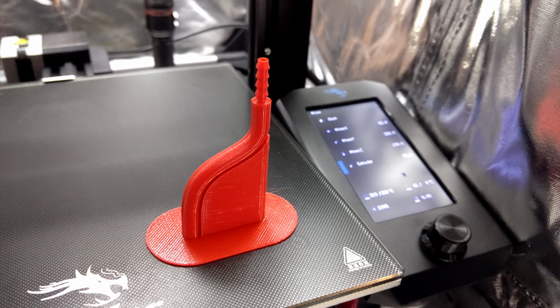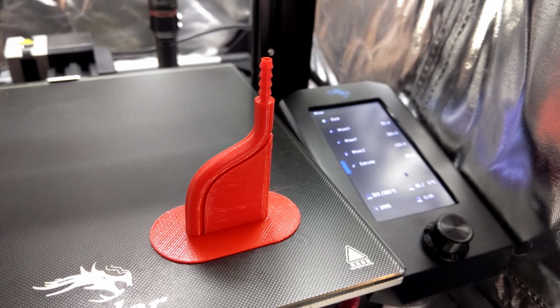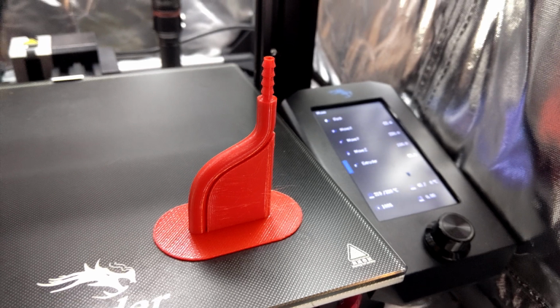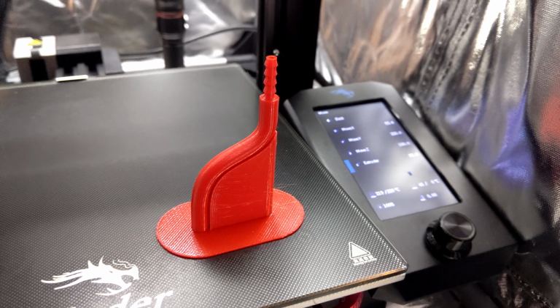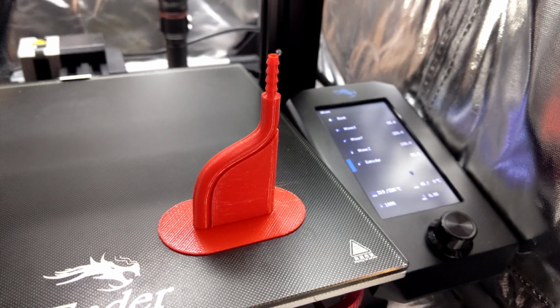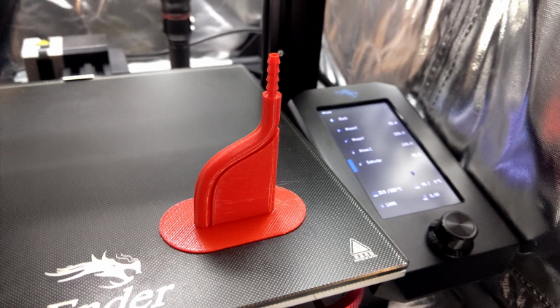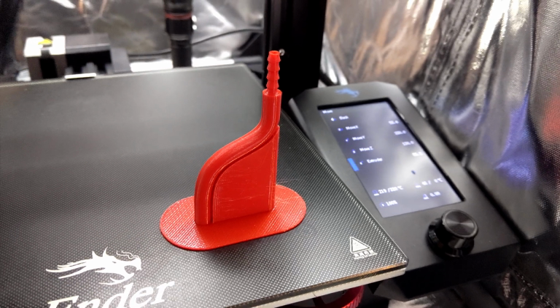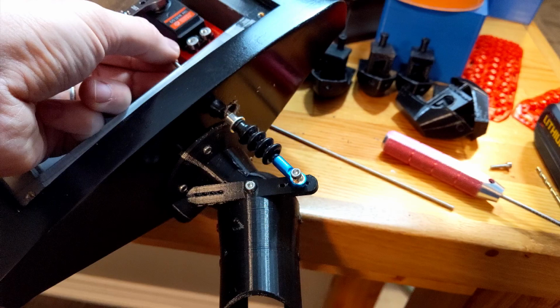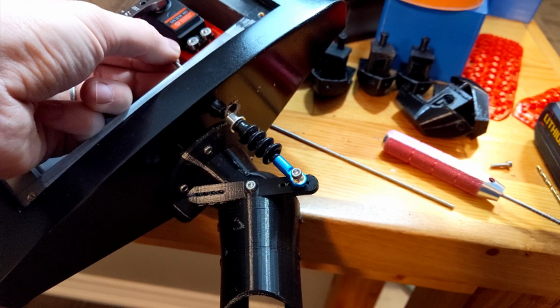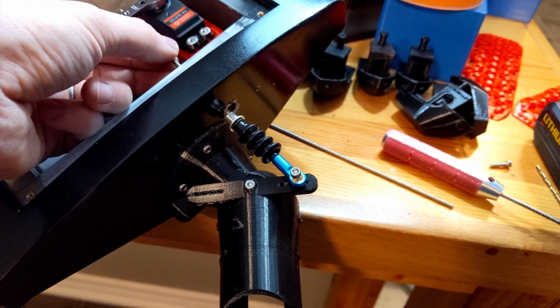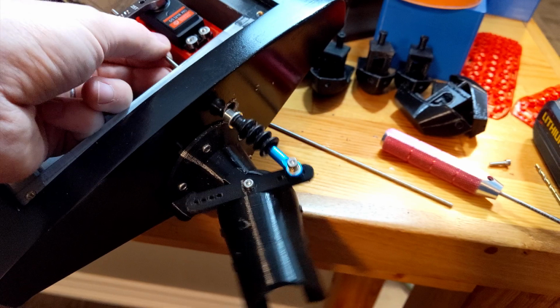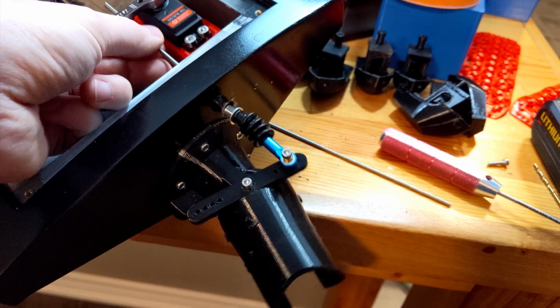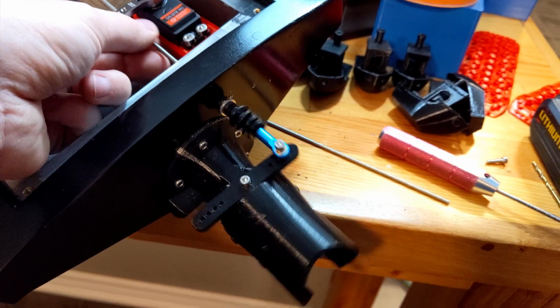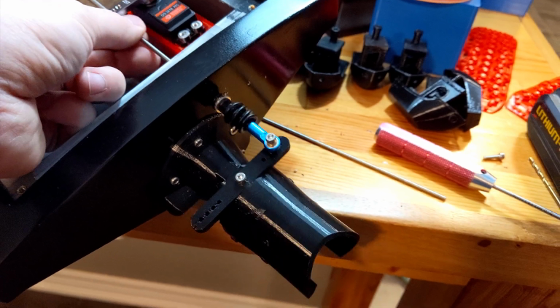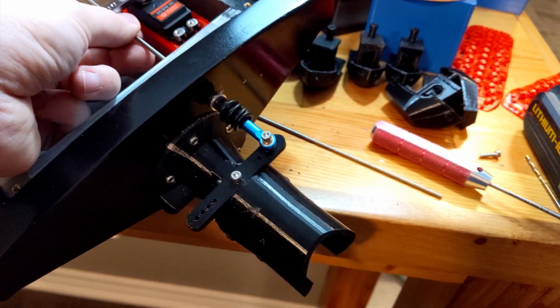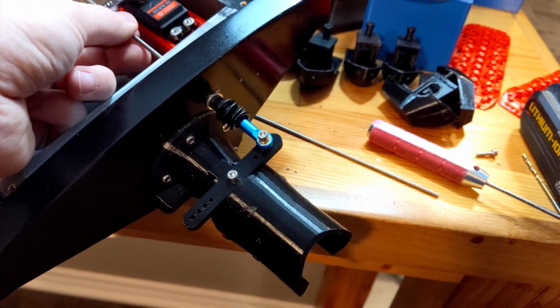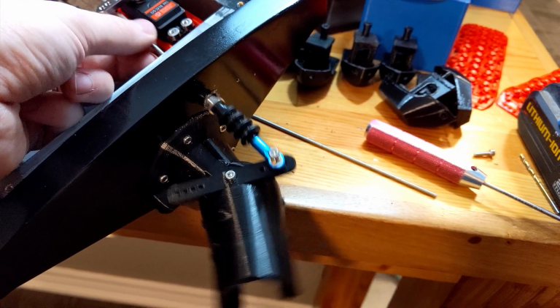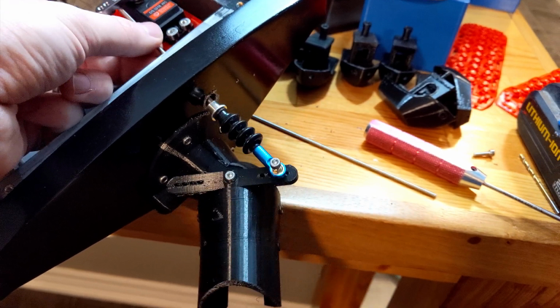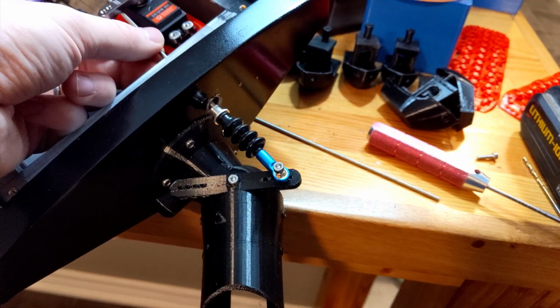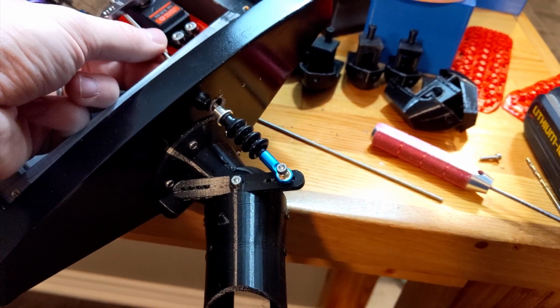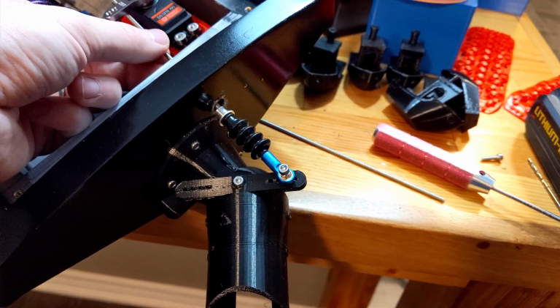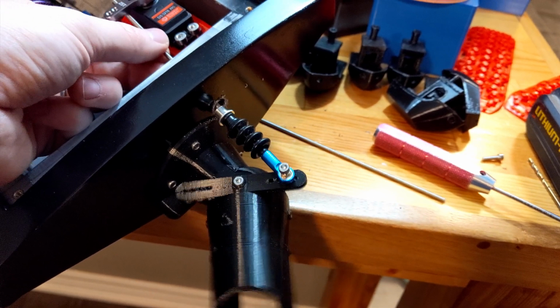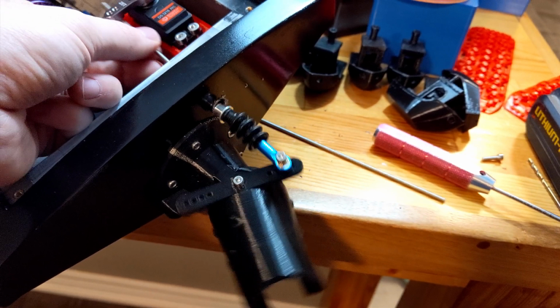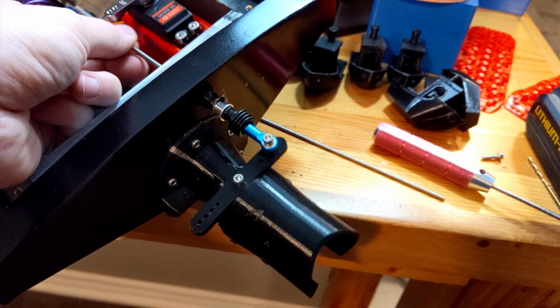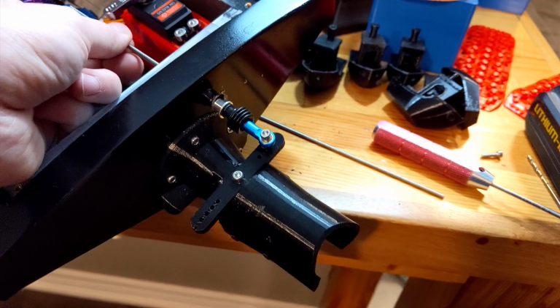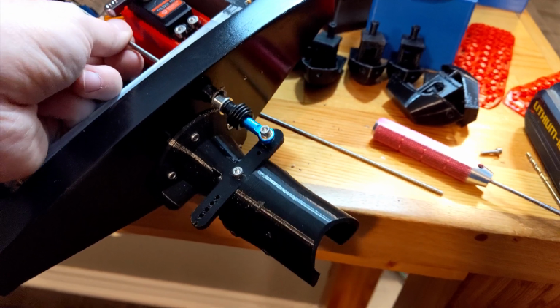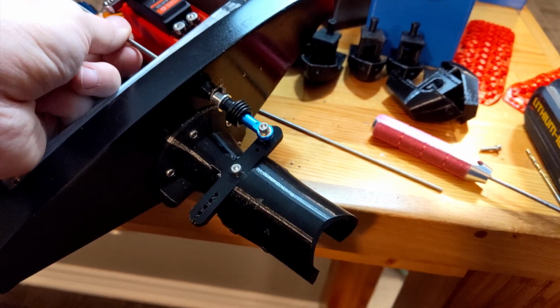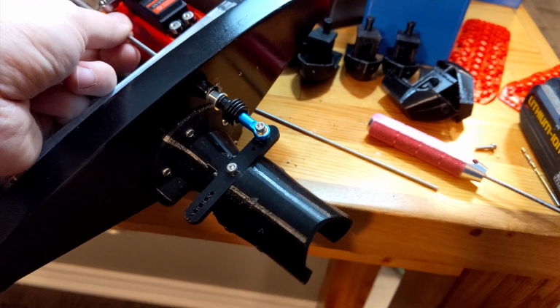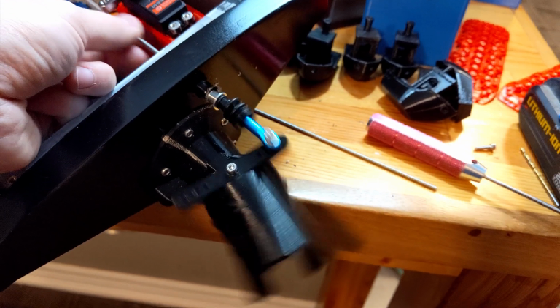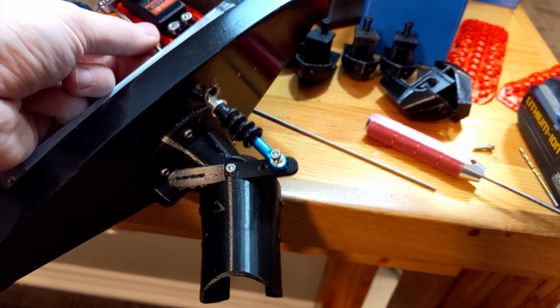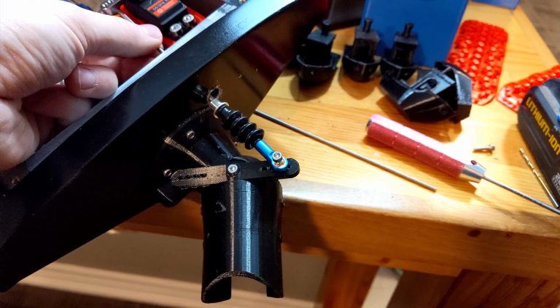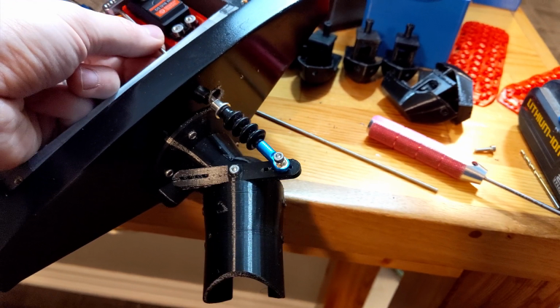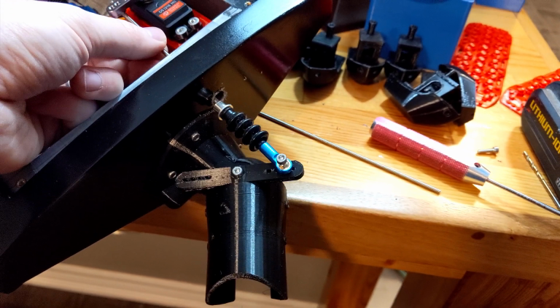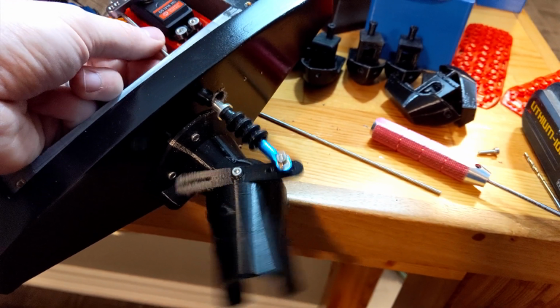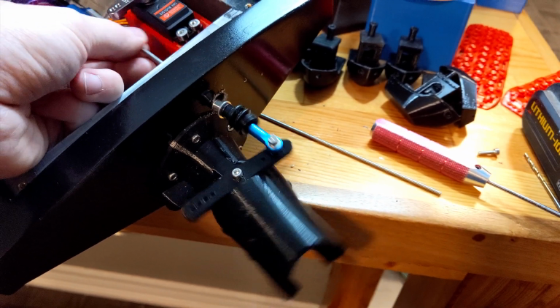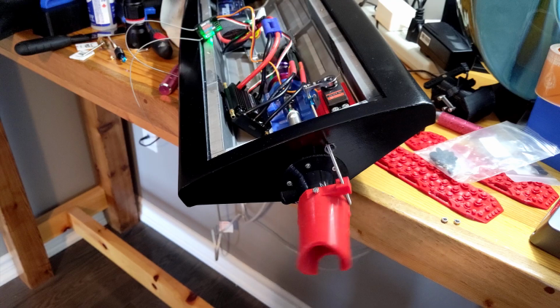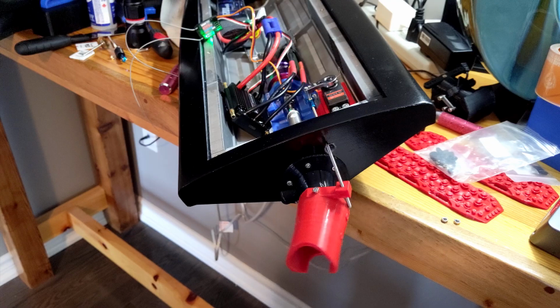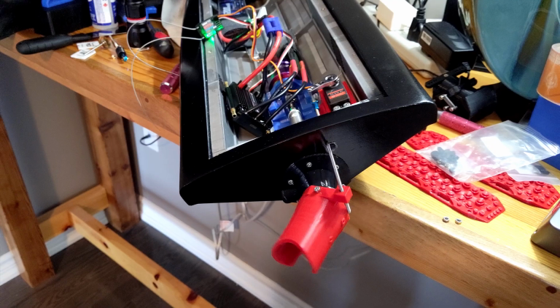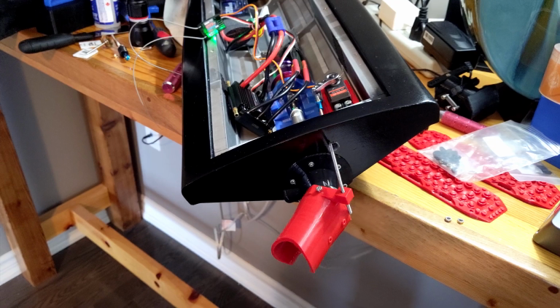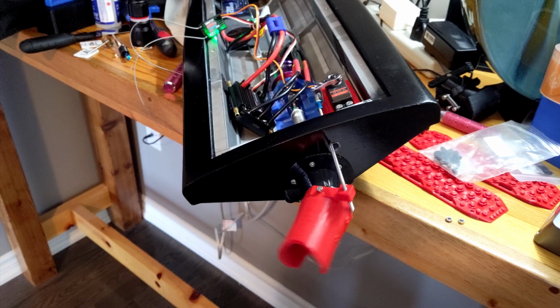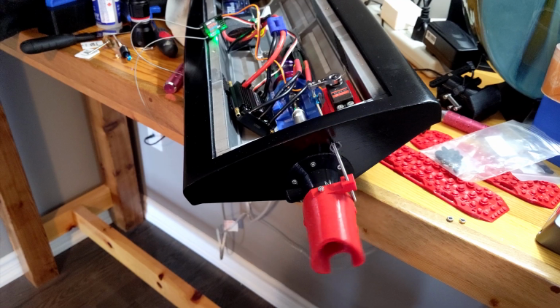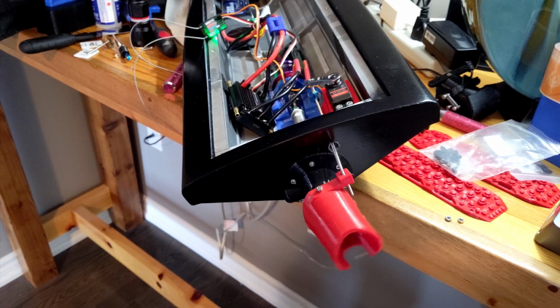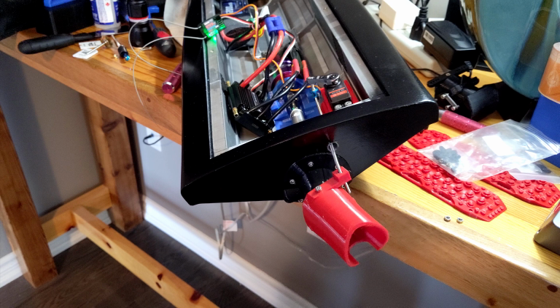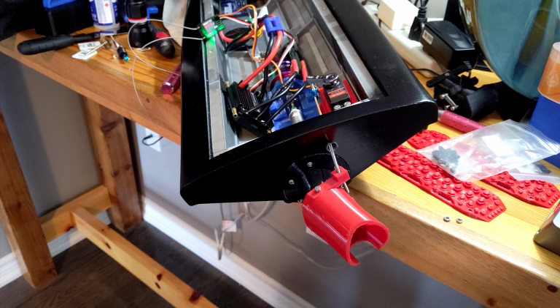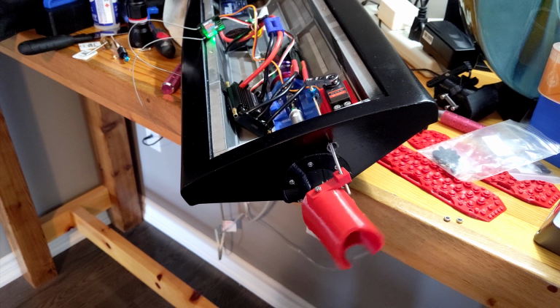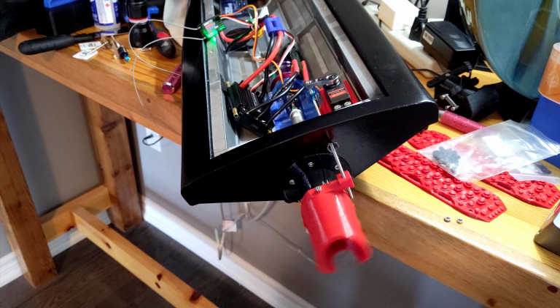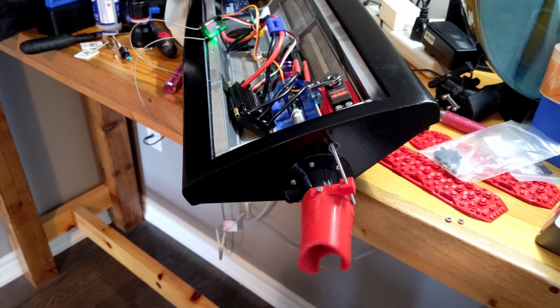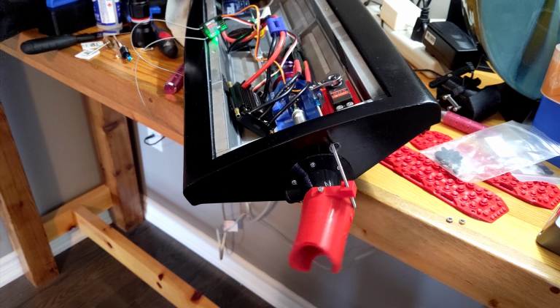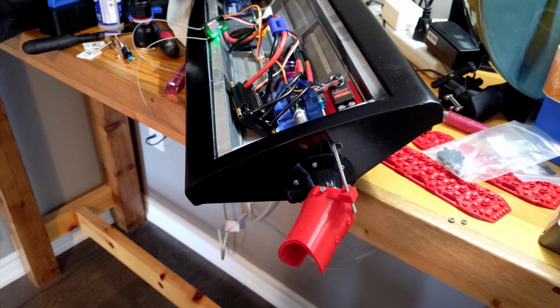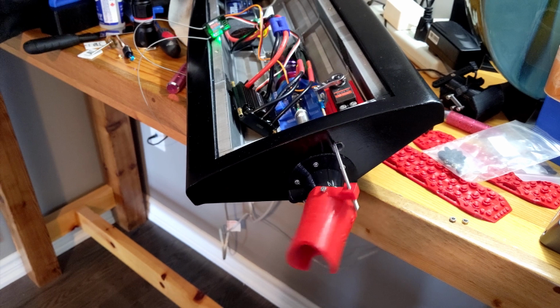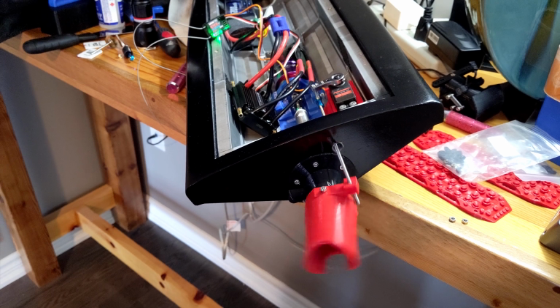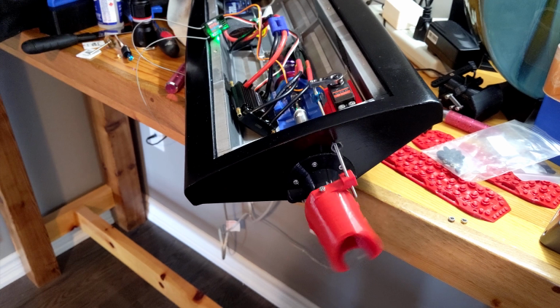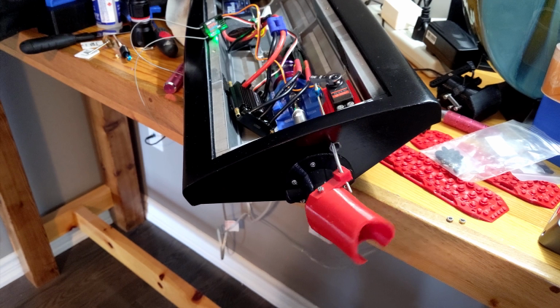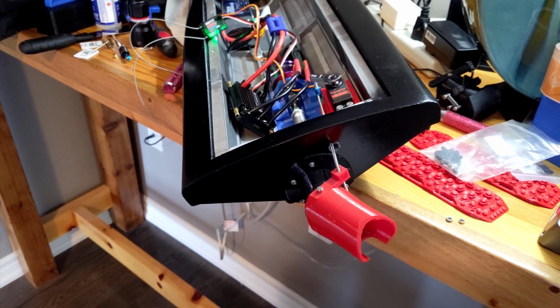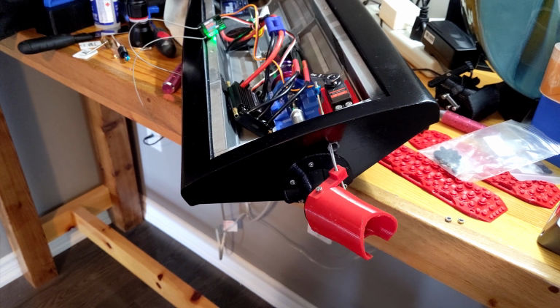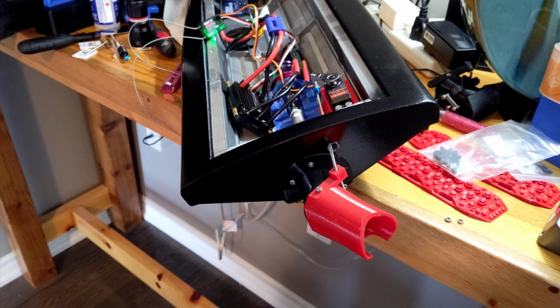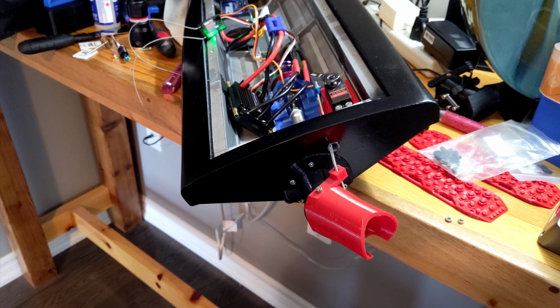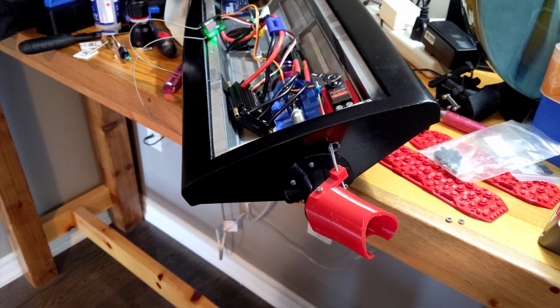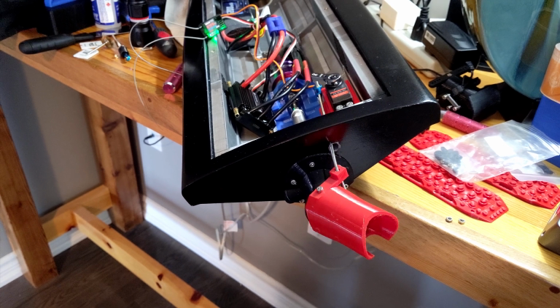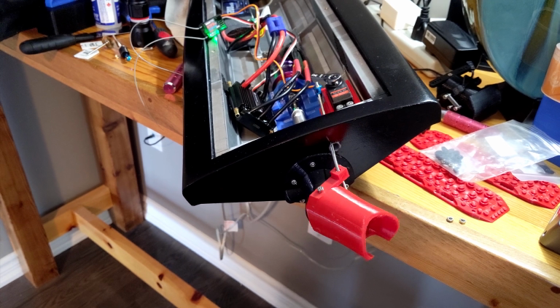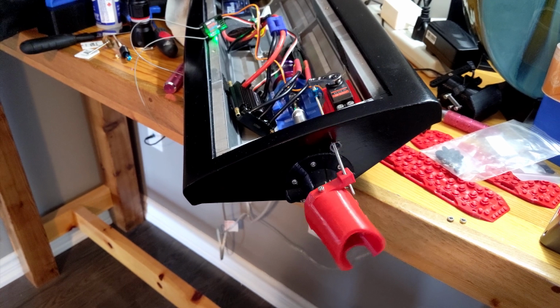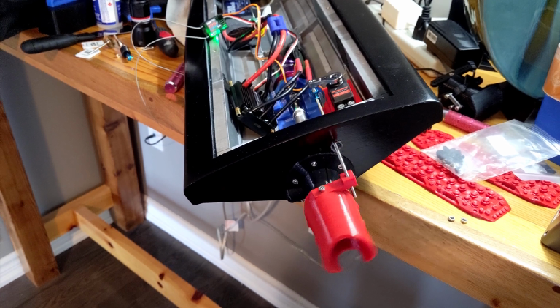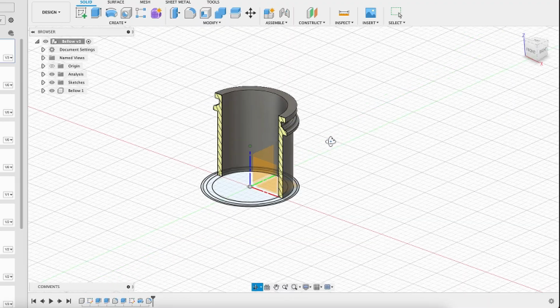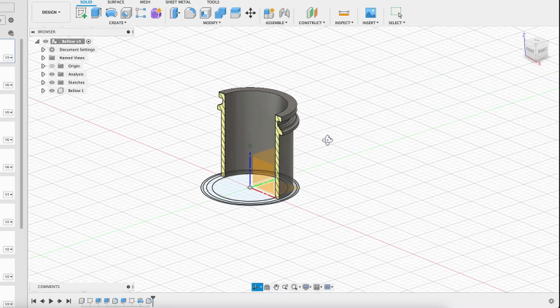The rudder linkage was a nightmare because it was binding. The stern hole was too small and the rubber bellows I bought were too small as well.